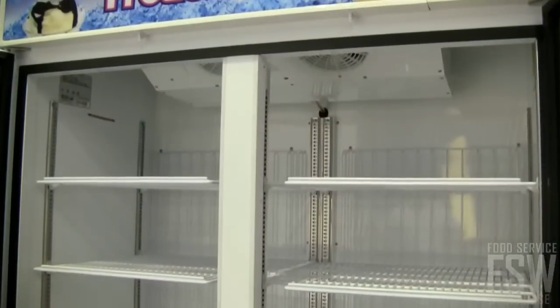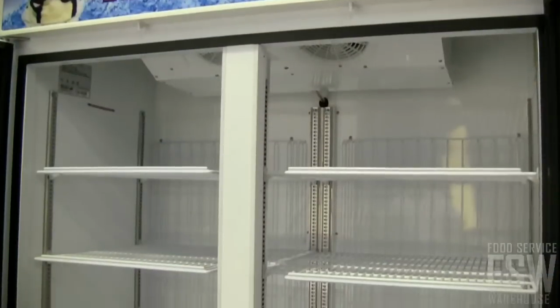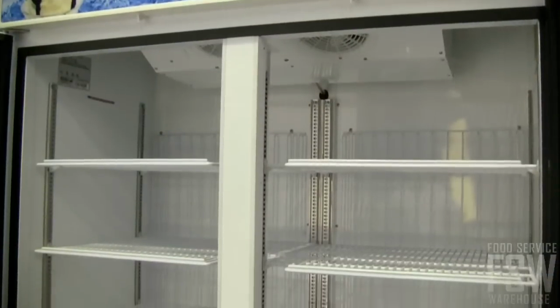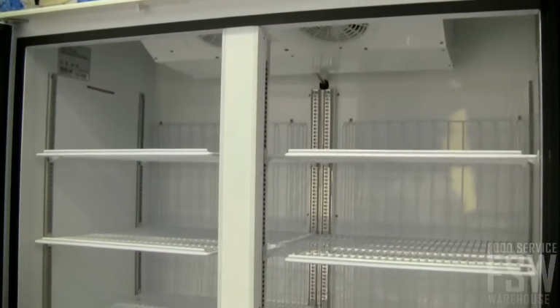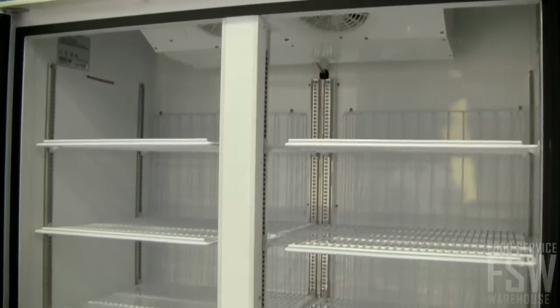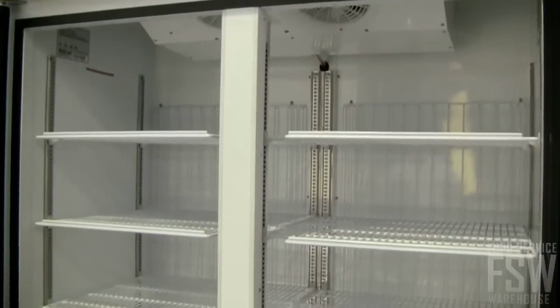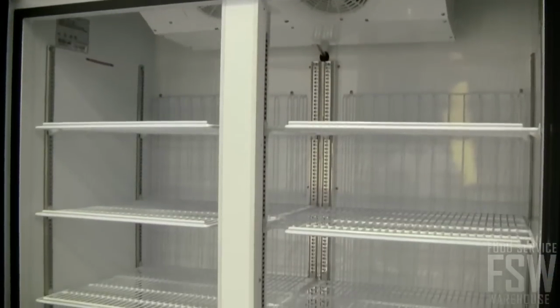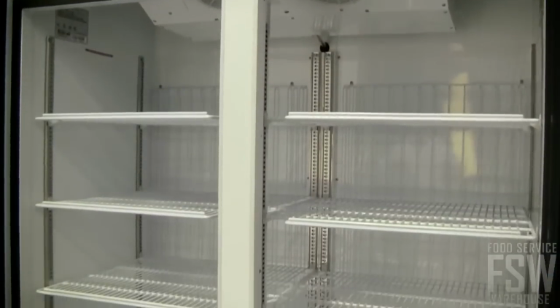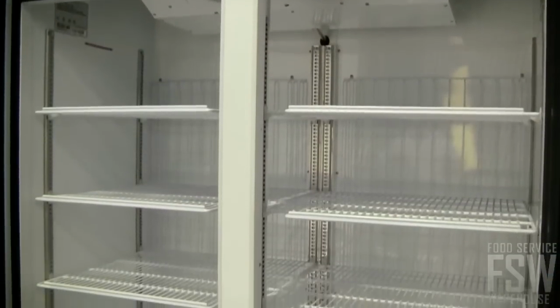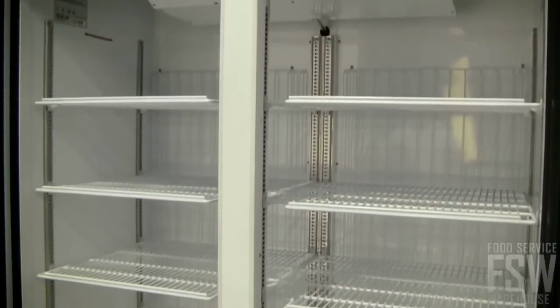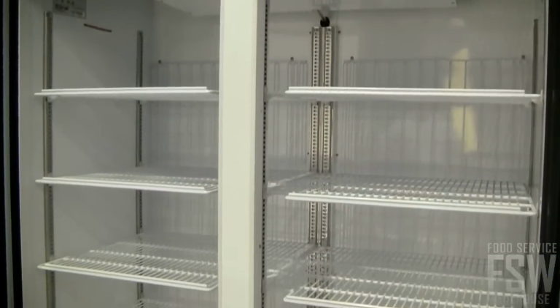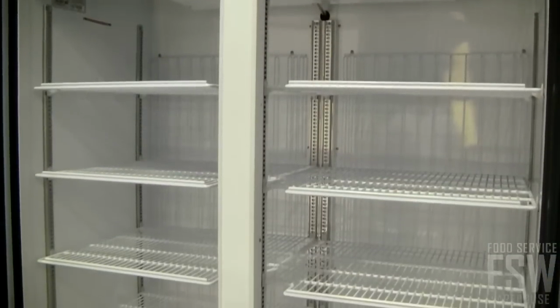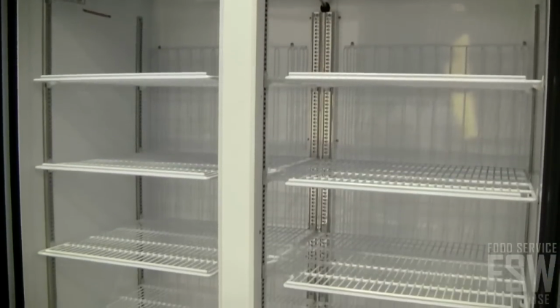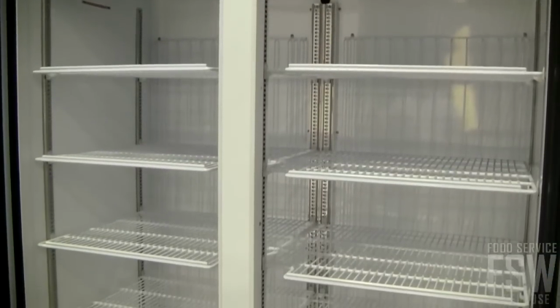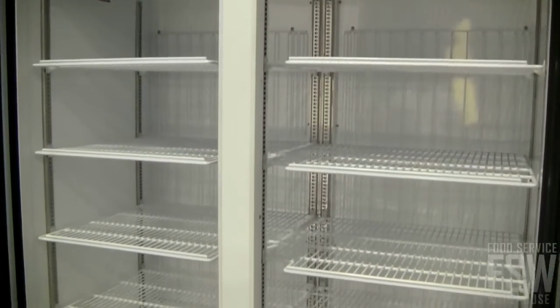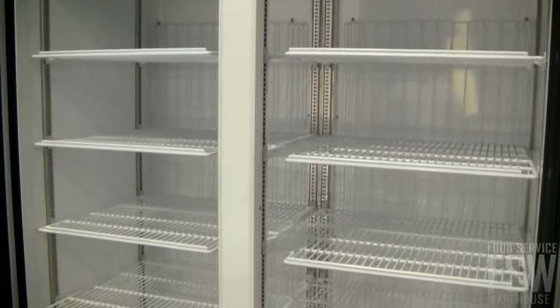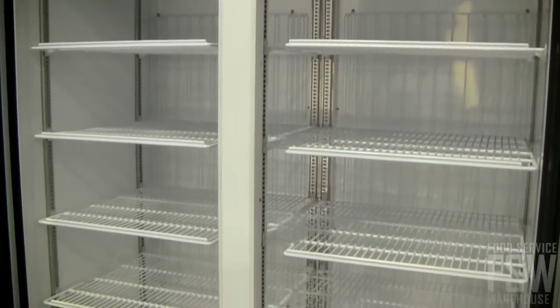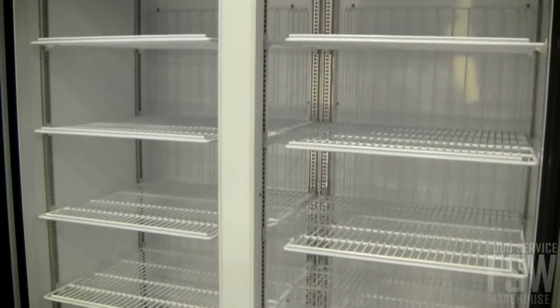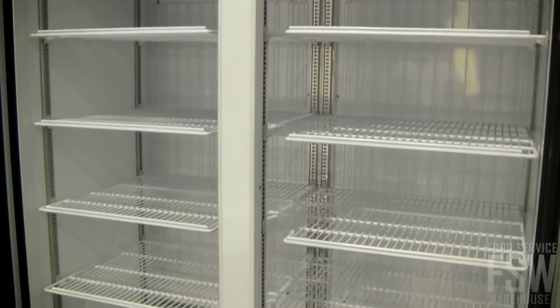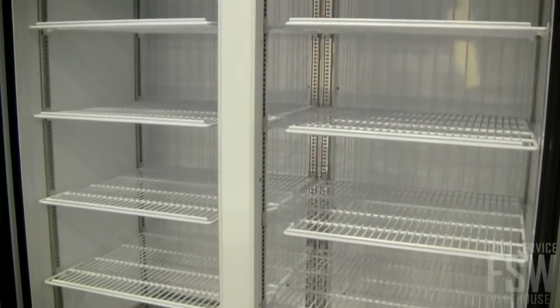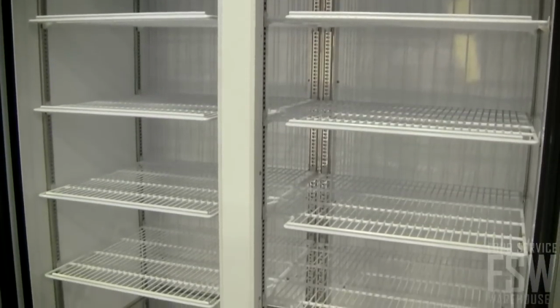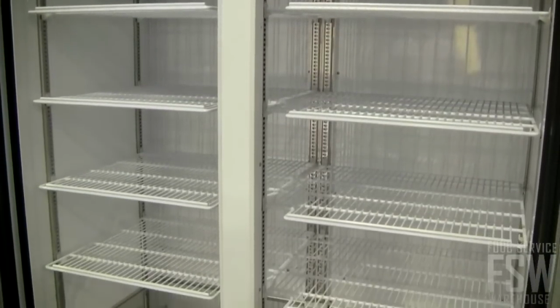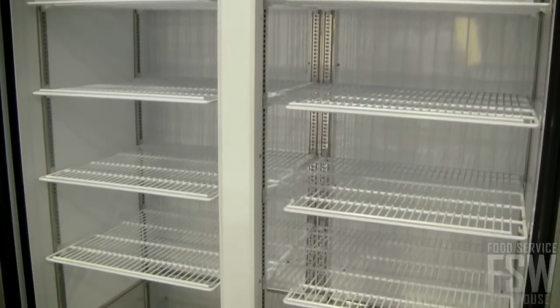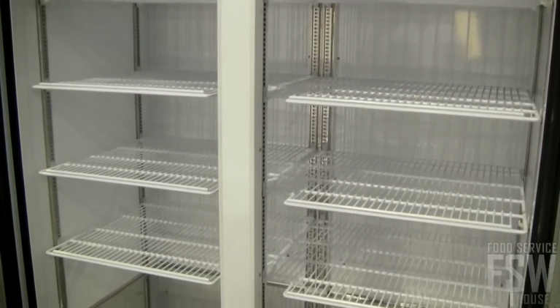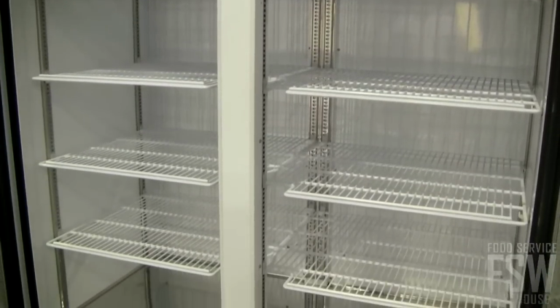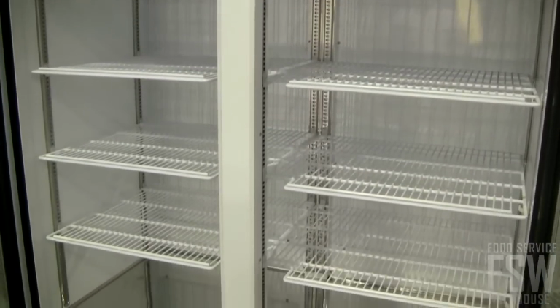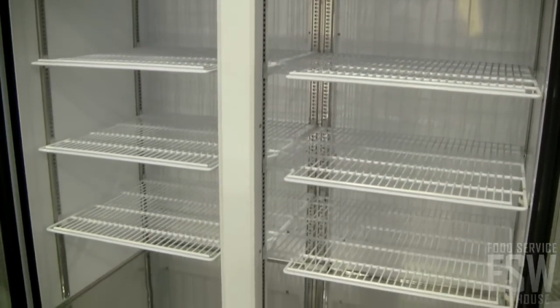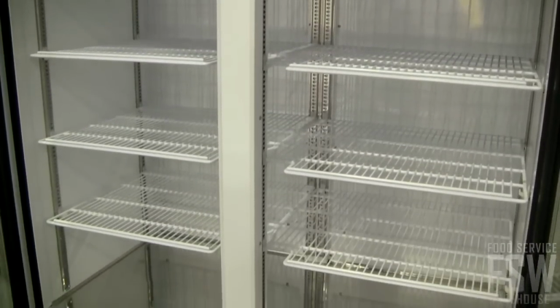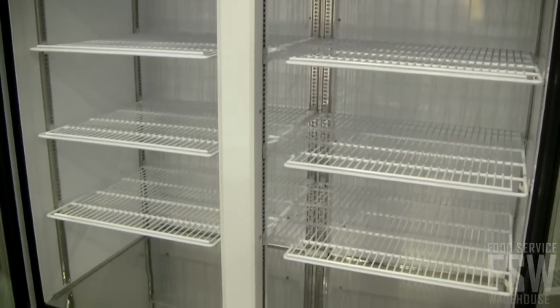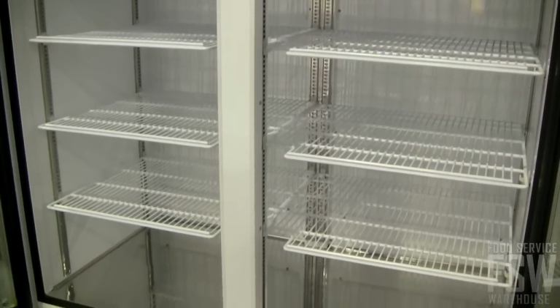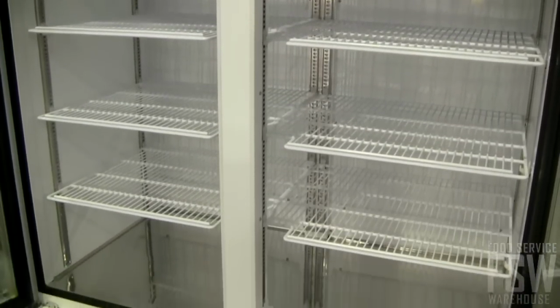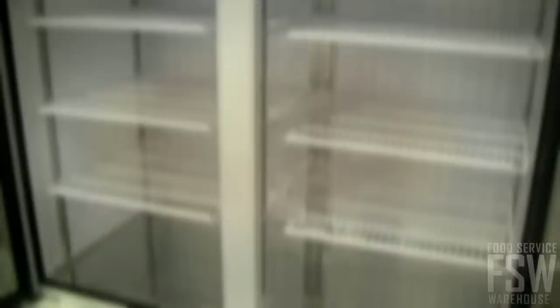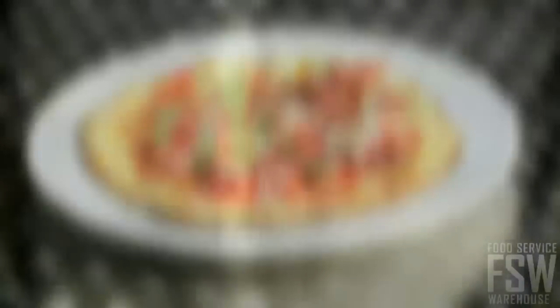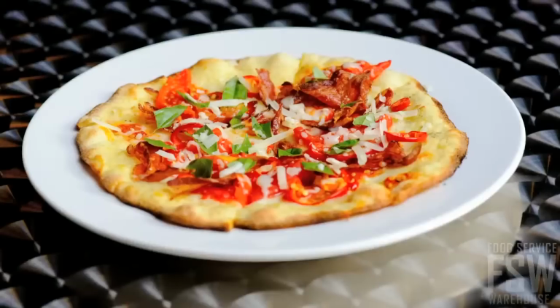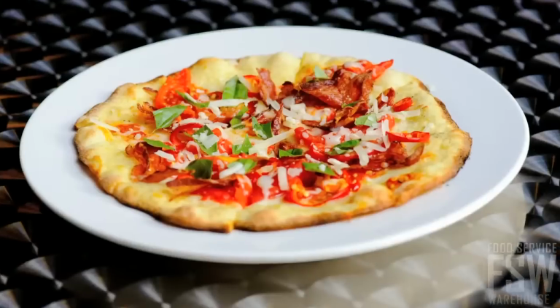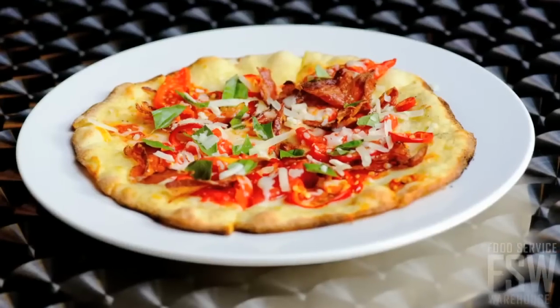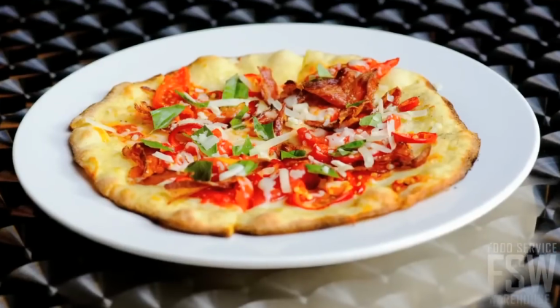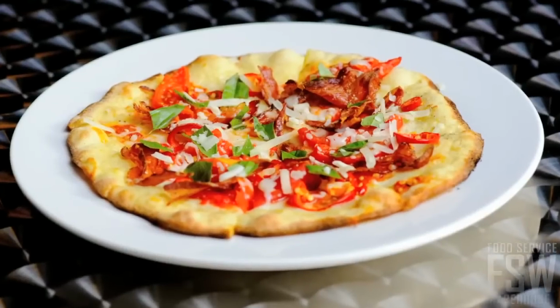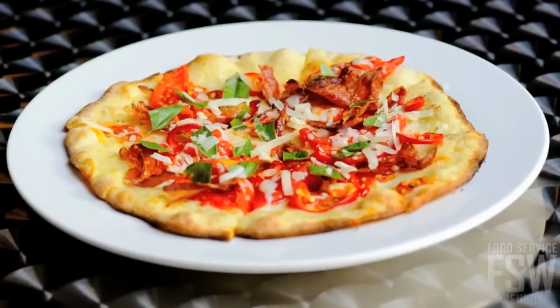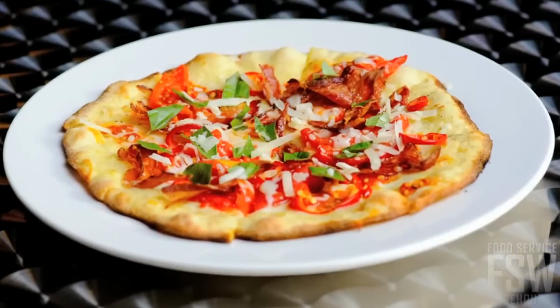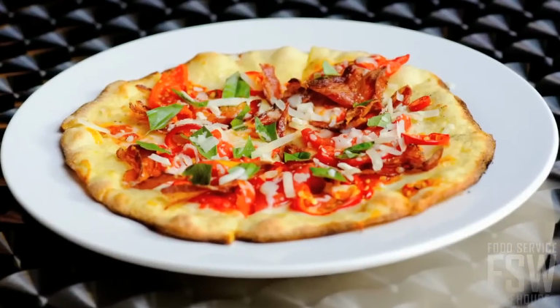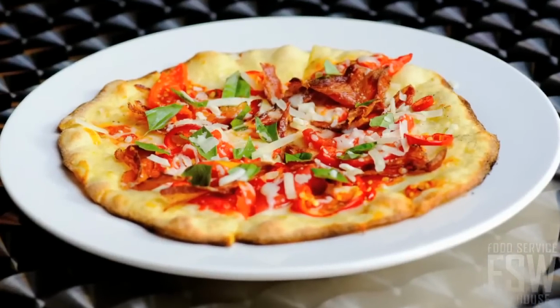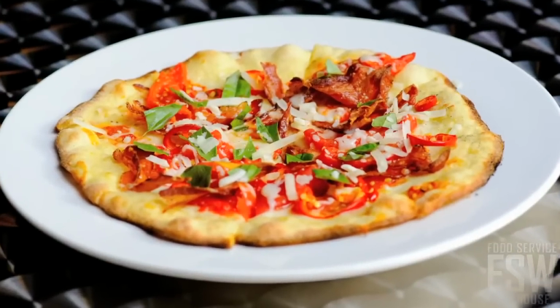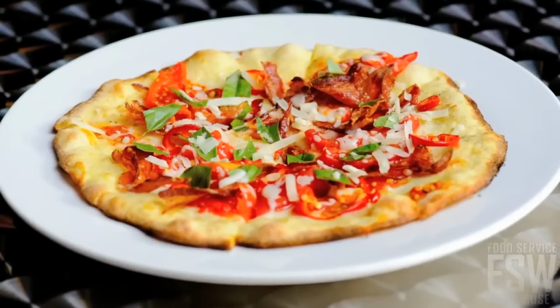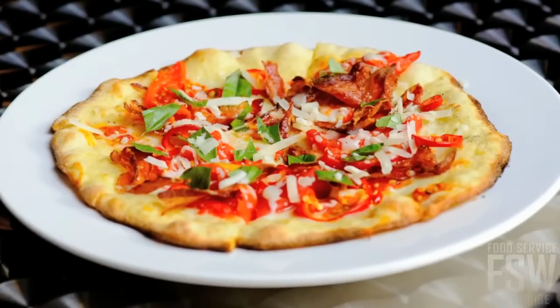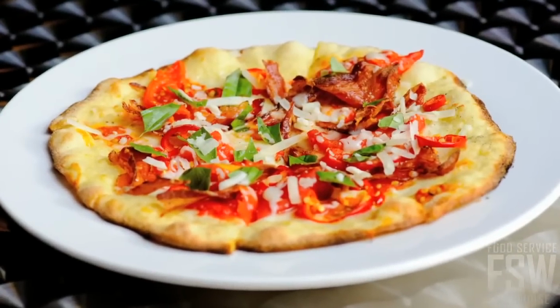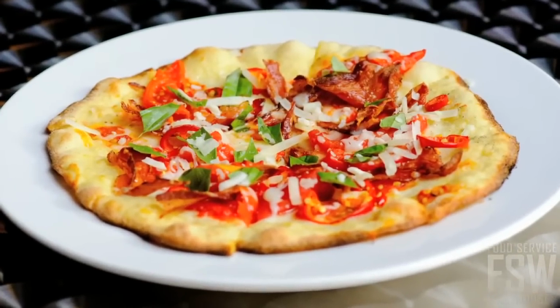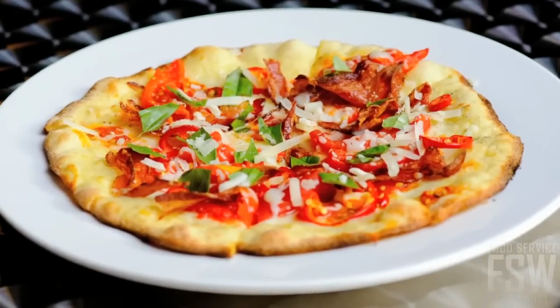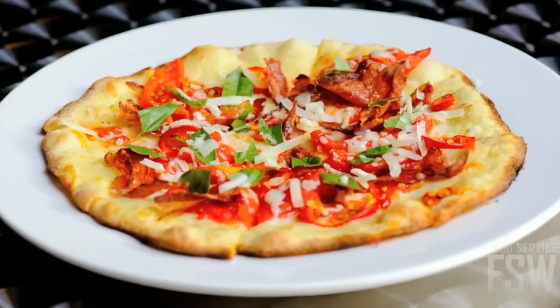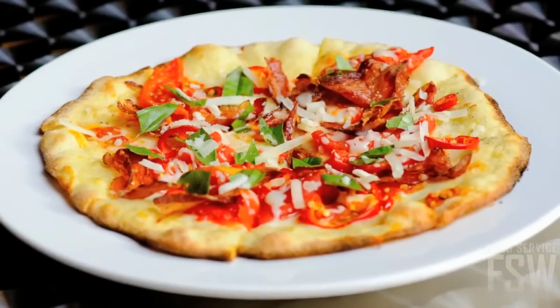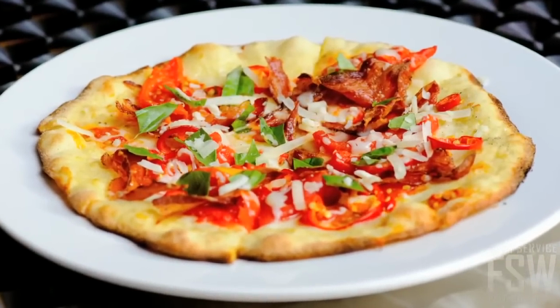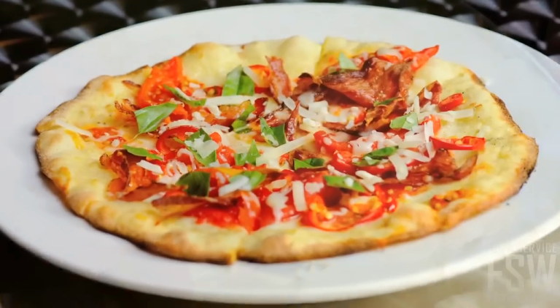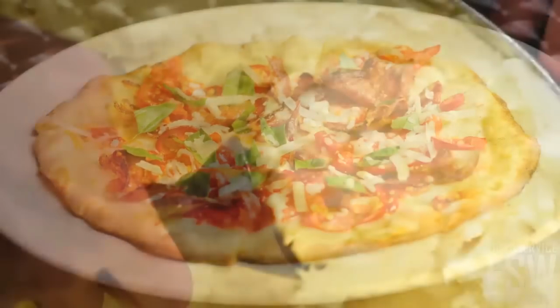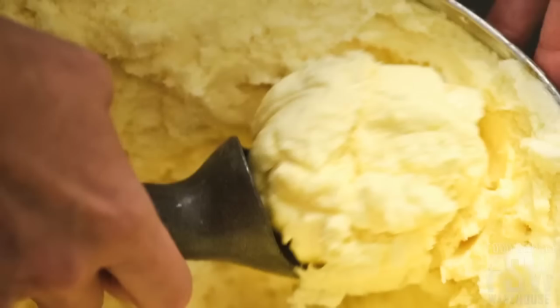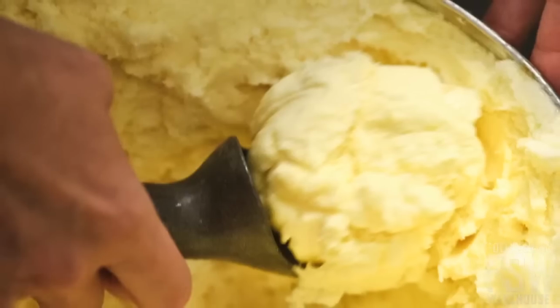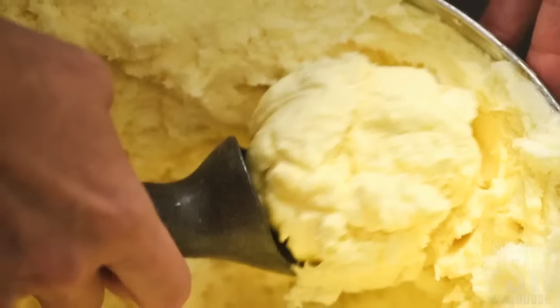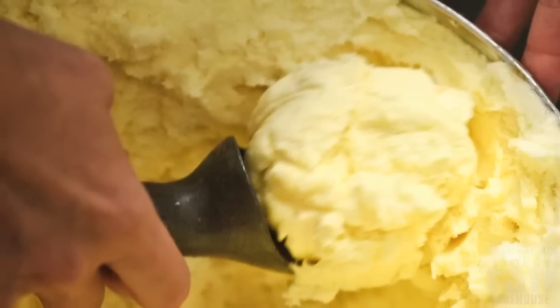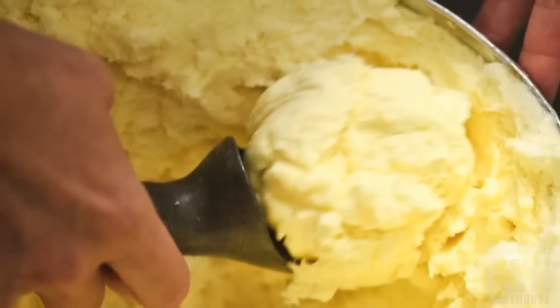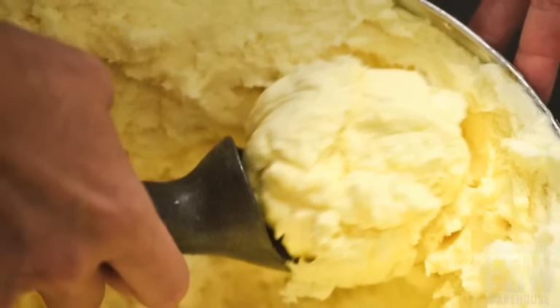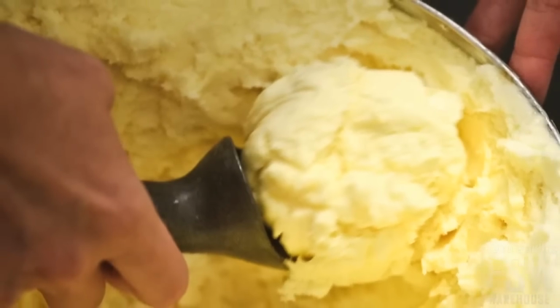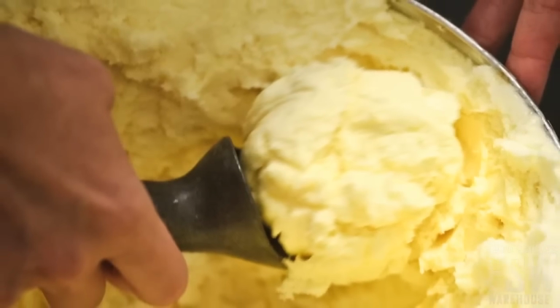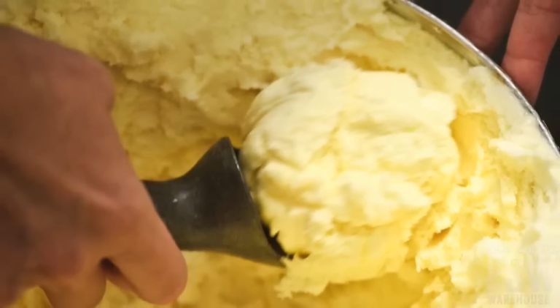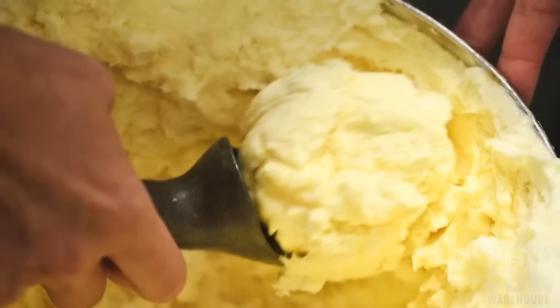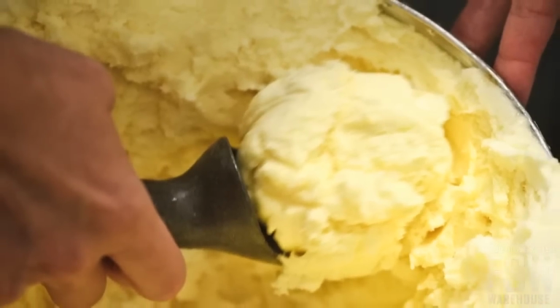Inside are eight fully-adjustable, non-corrosive wire shelves, which you can use to store frozen pizzas, ice cream, and other frozen food items.